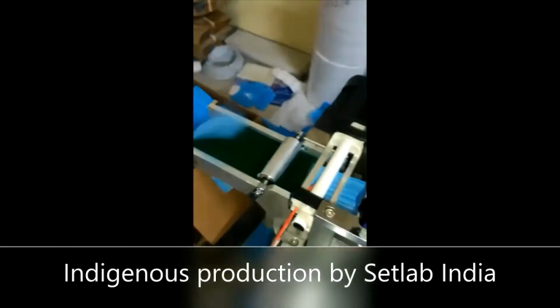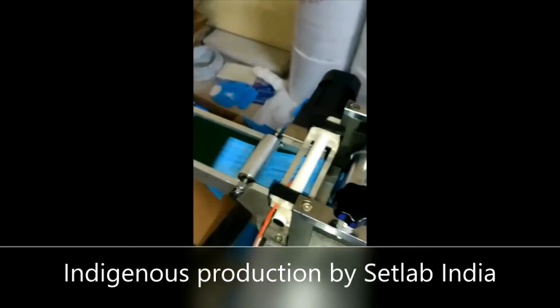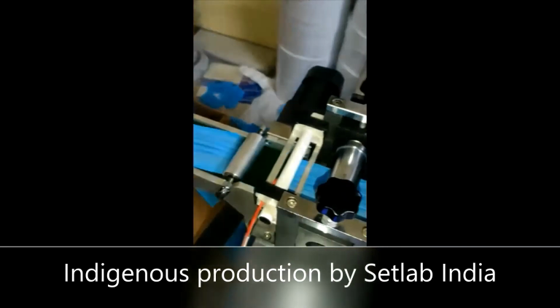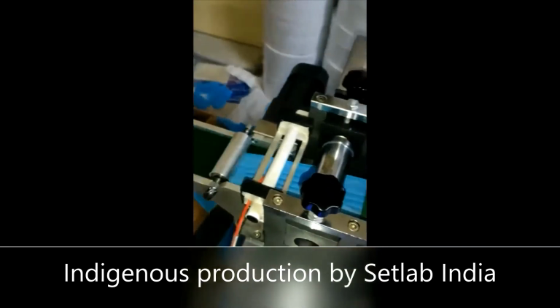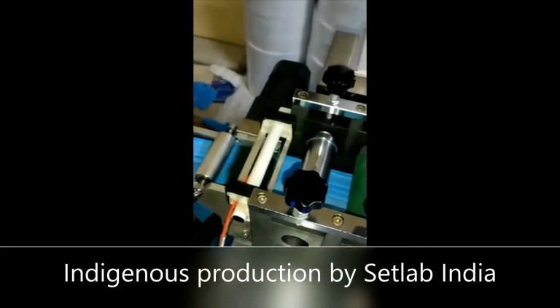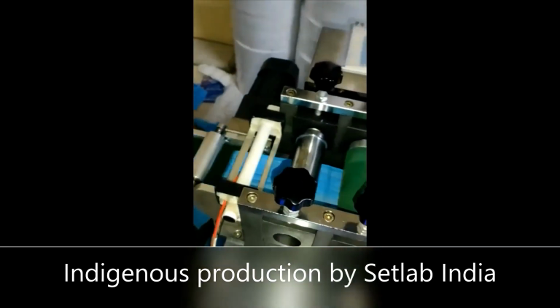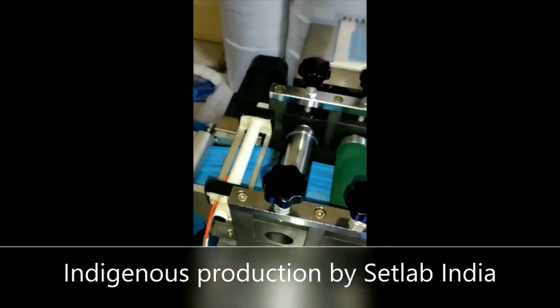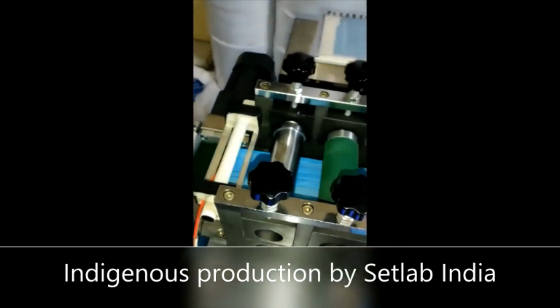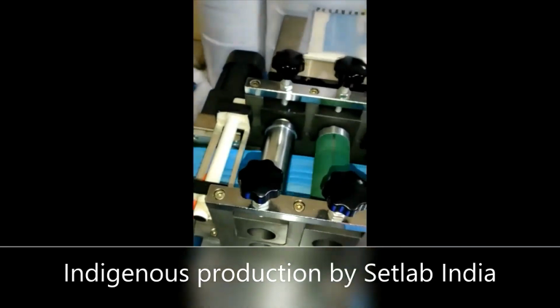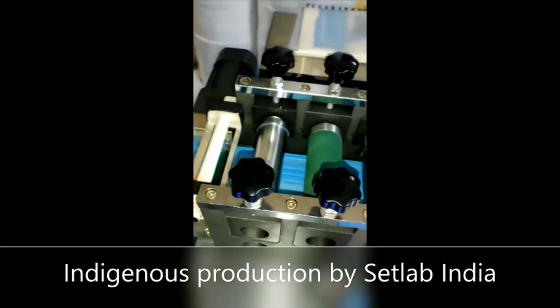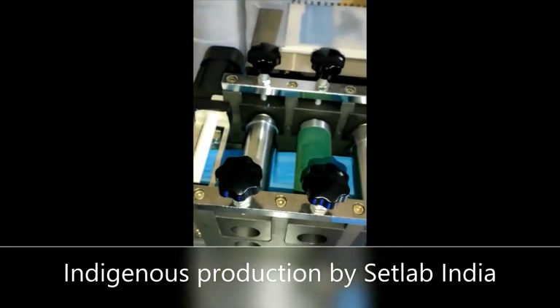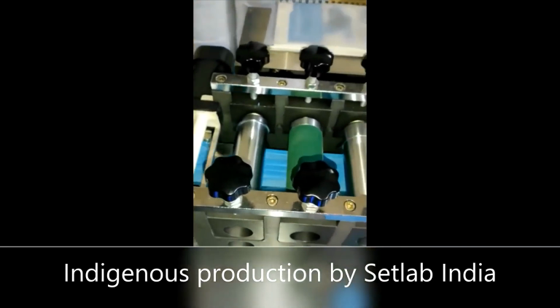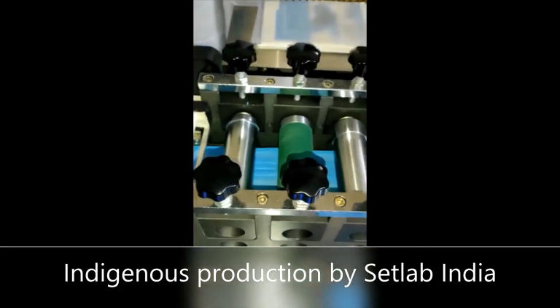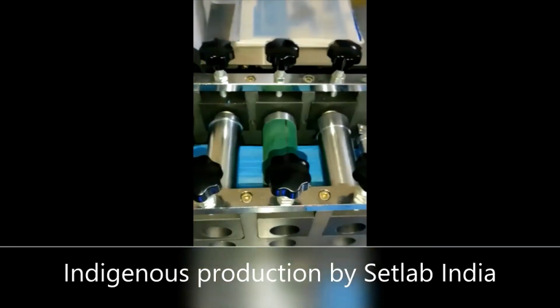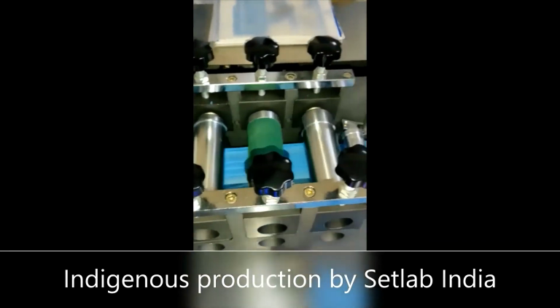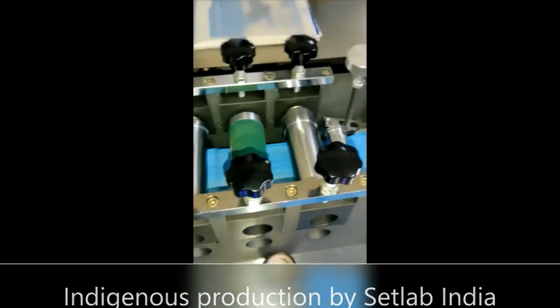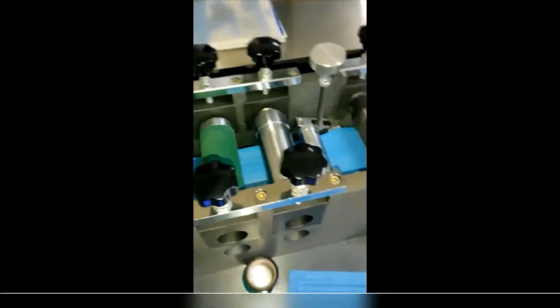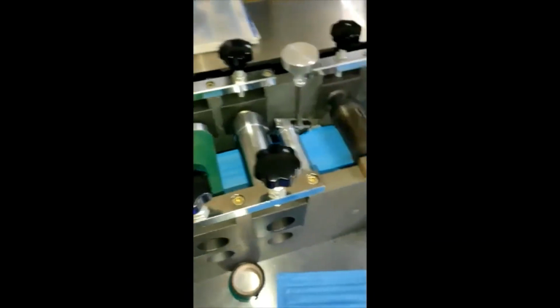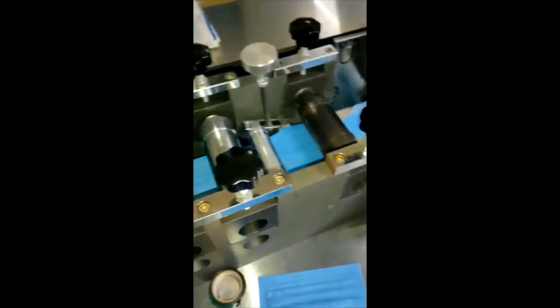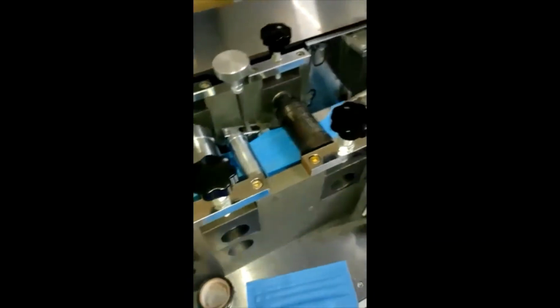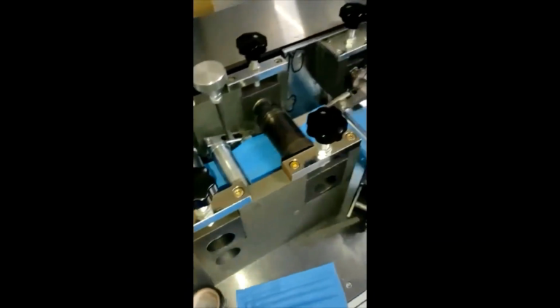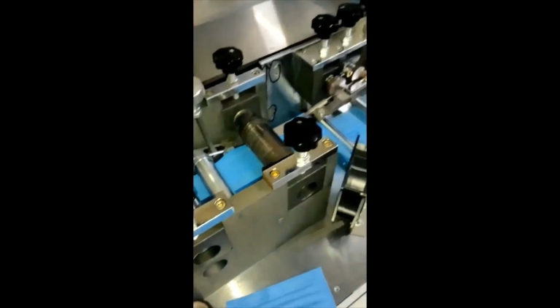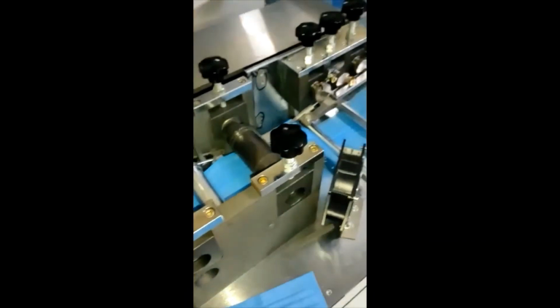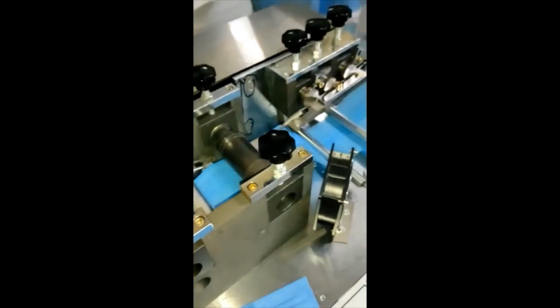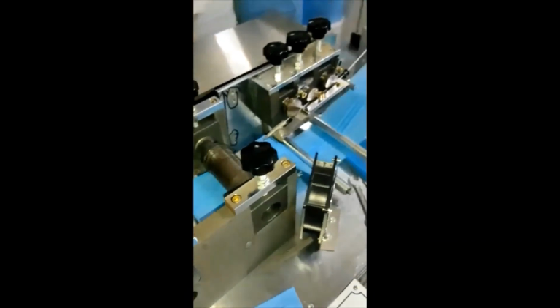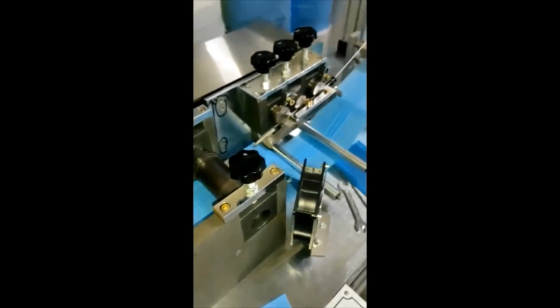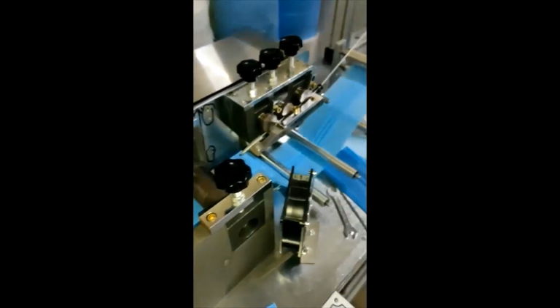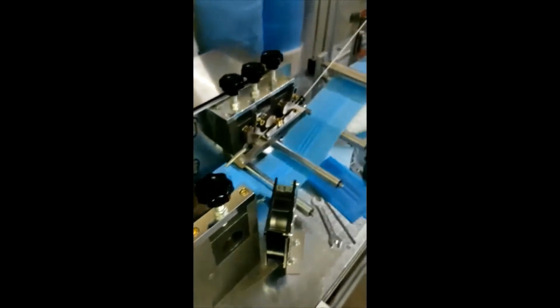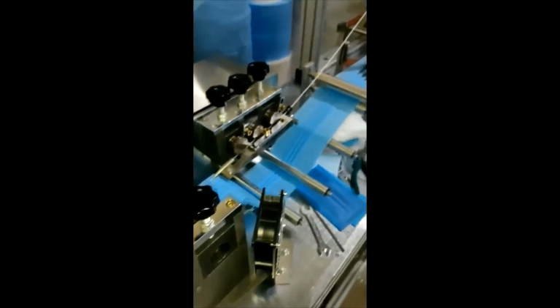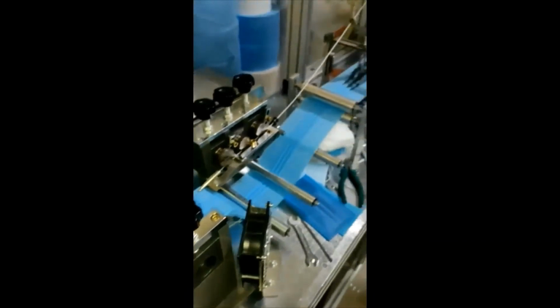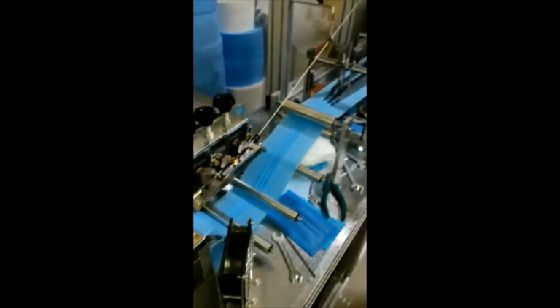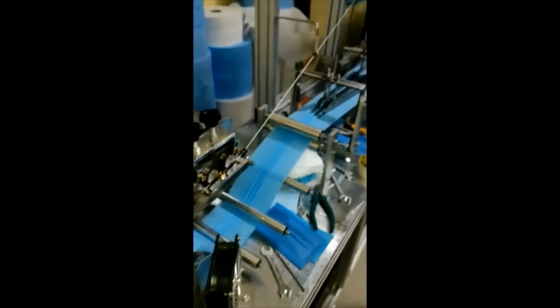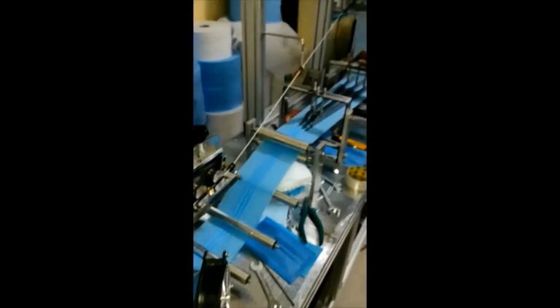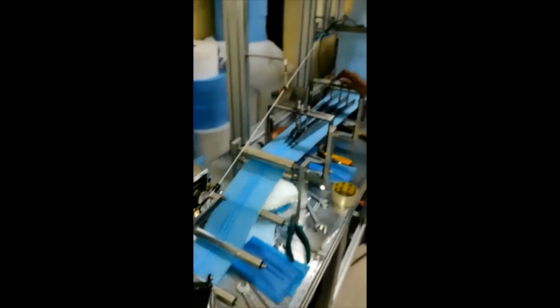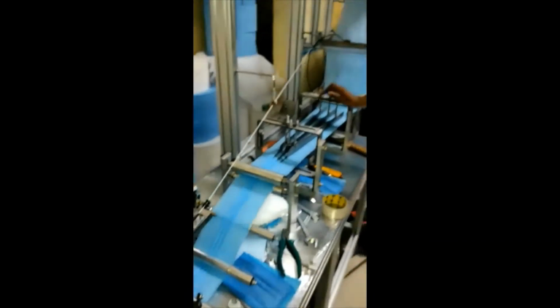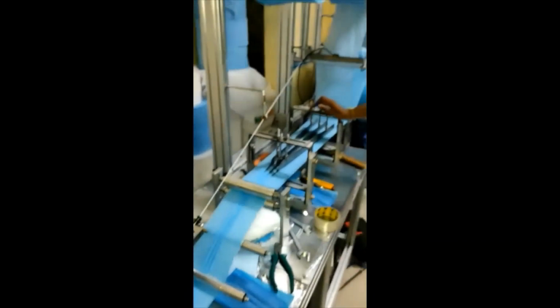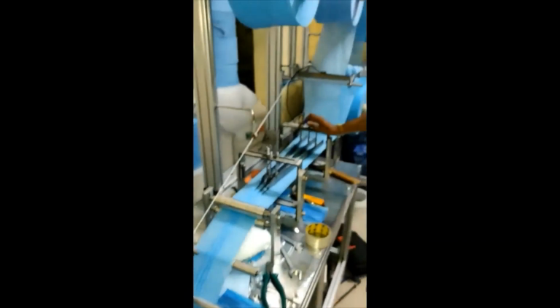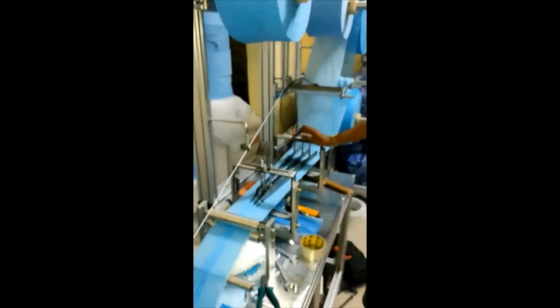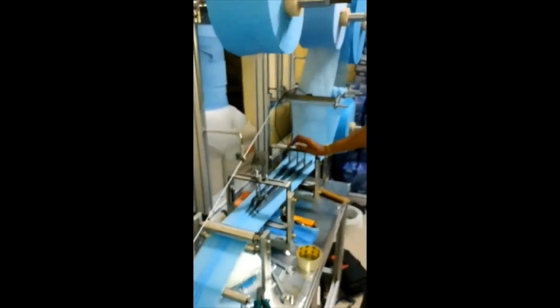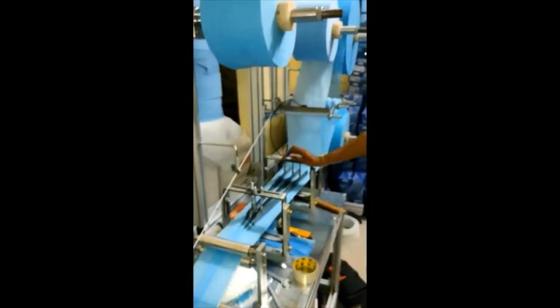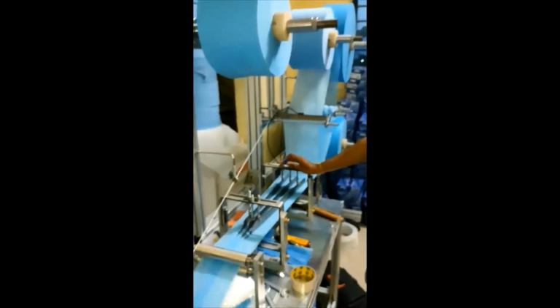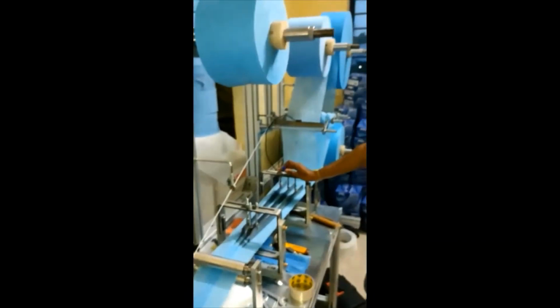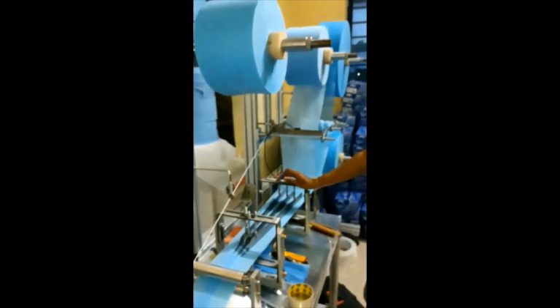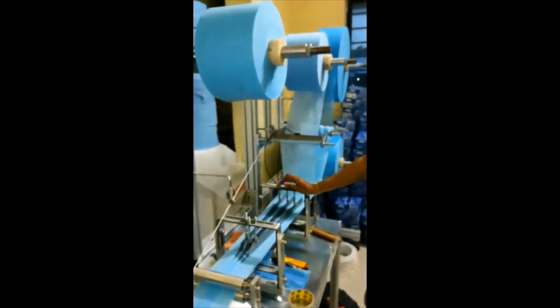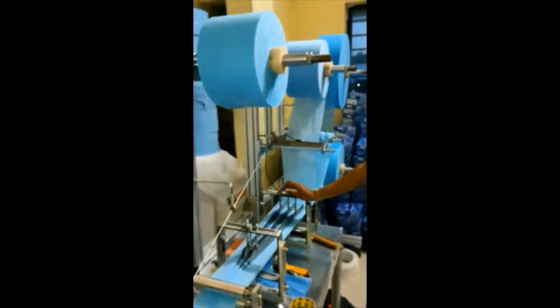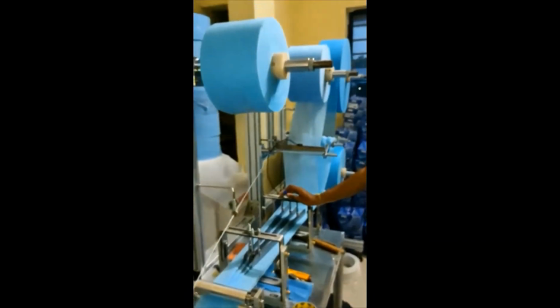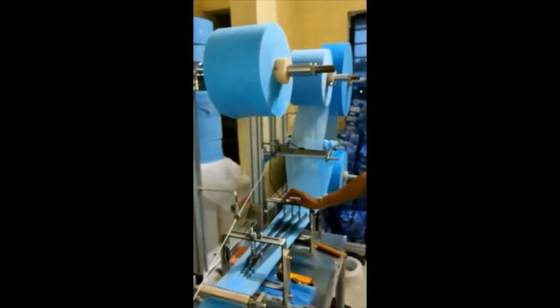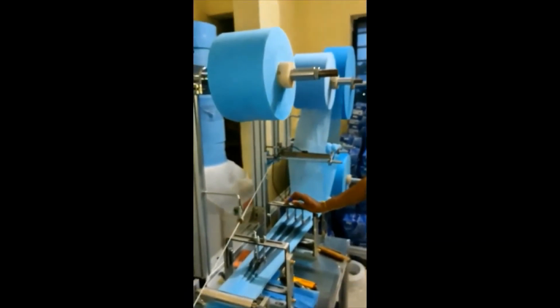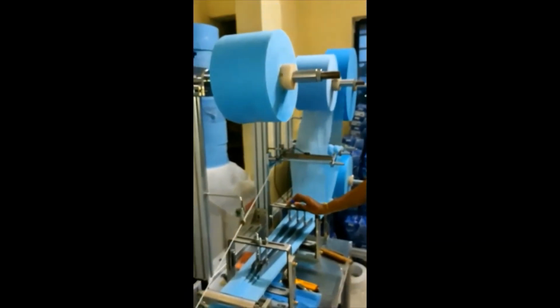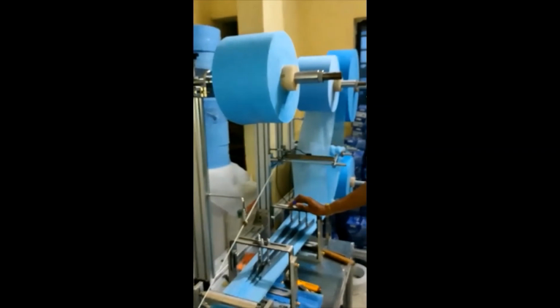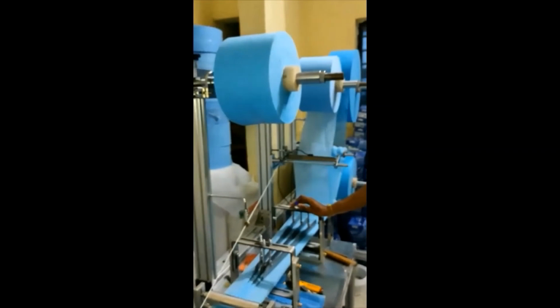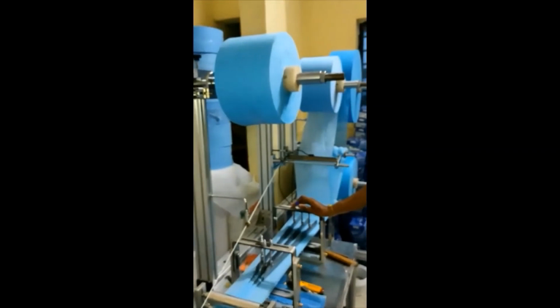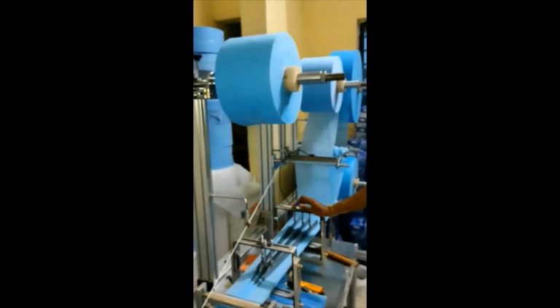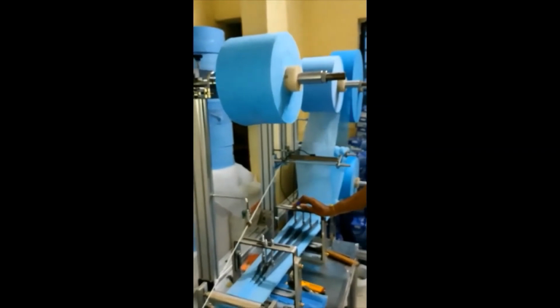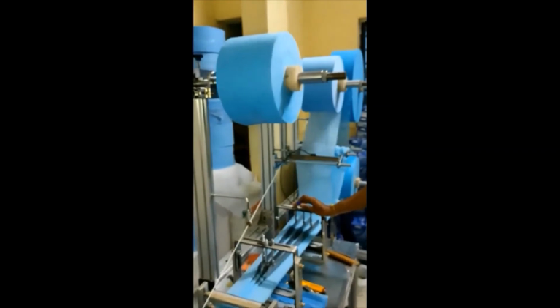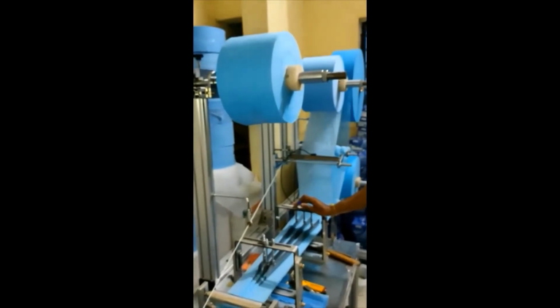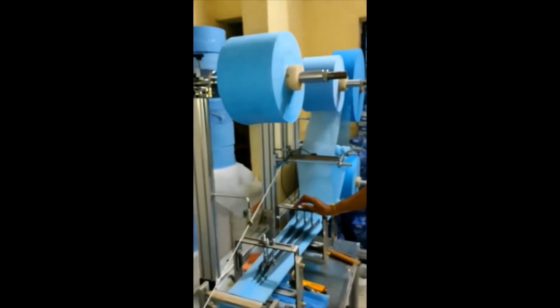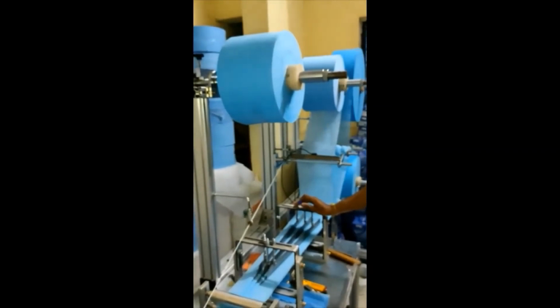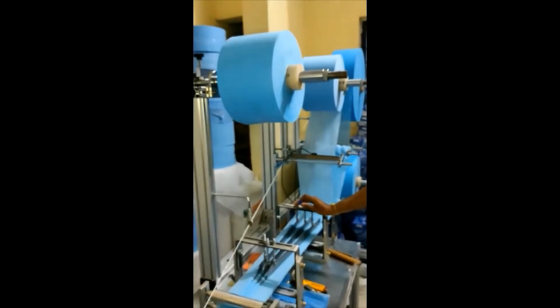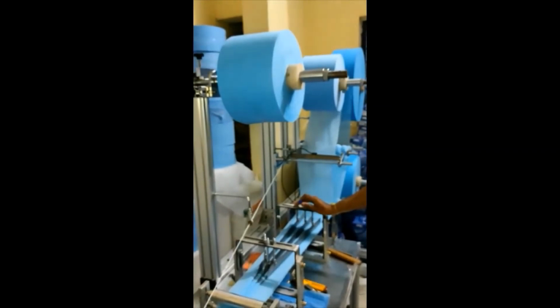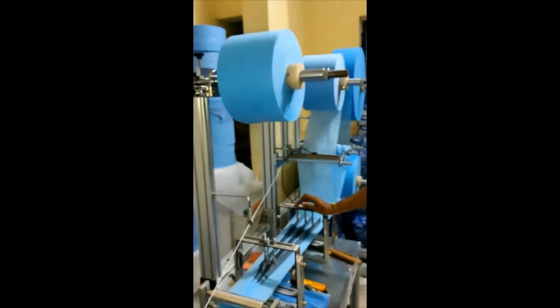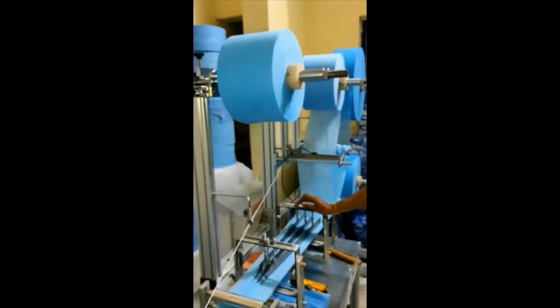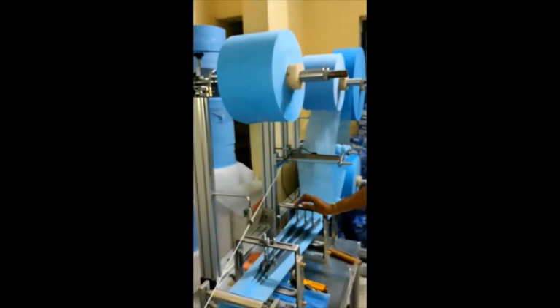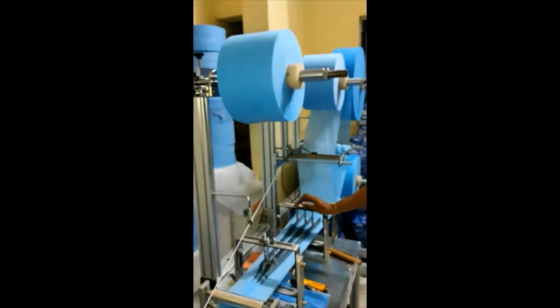CSR NCL has licensed this technology to Phunegas and S&E SafeLab India. It has the capacity of a production of 5000 masks per day.